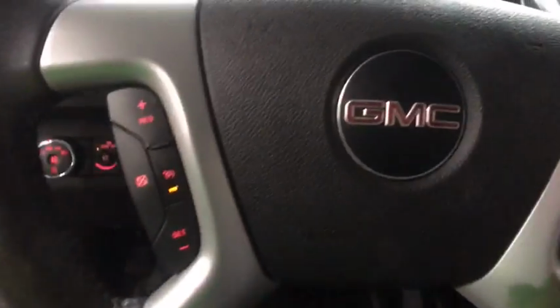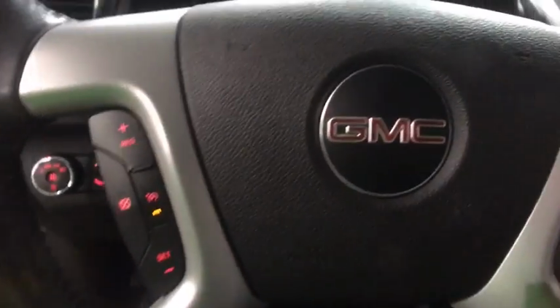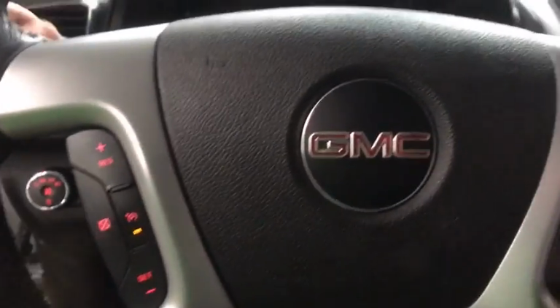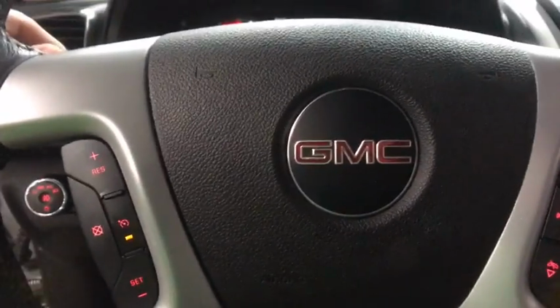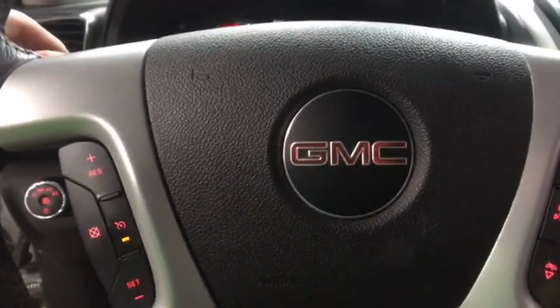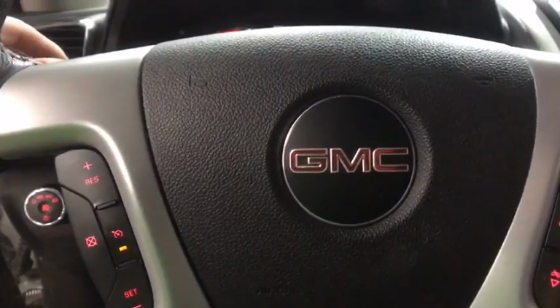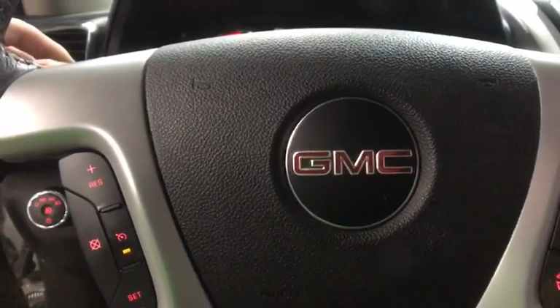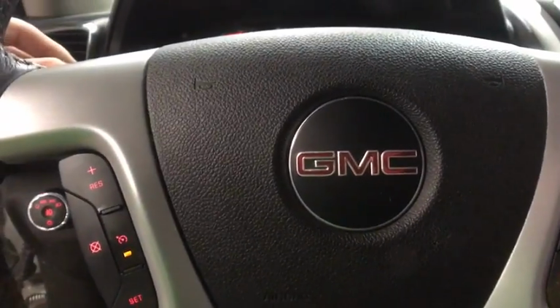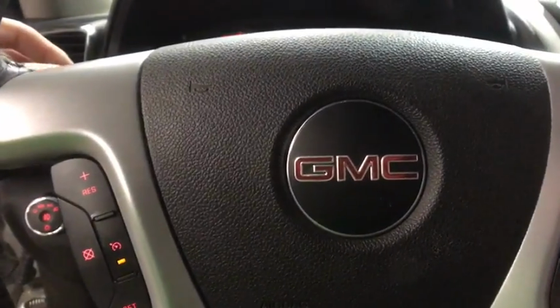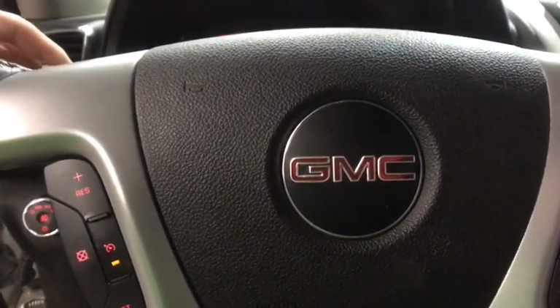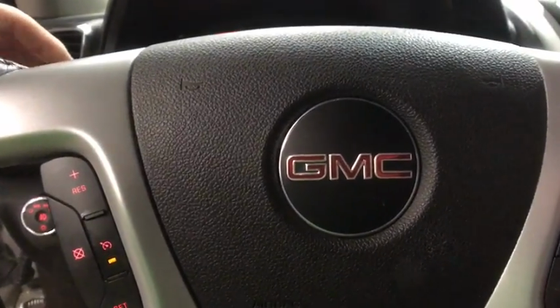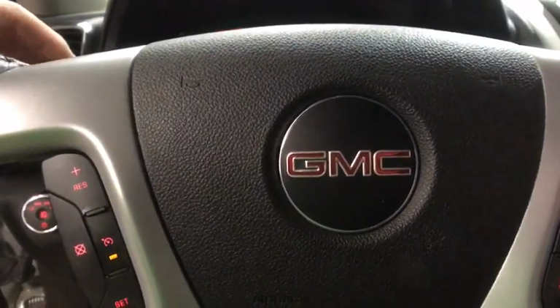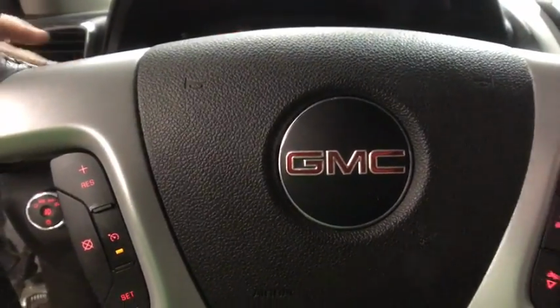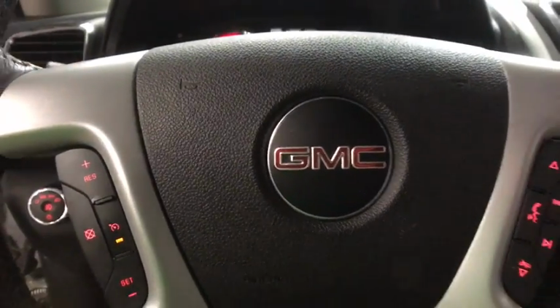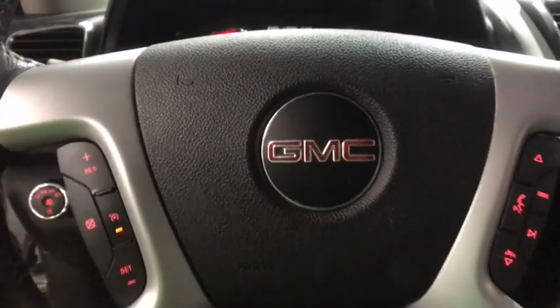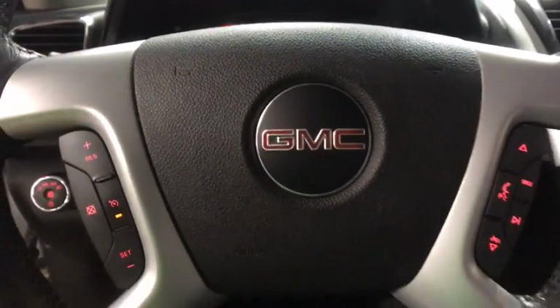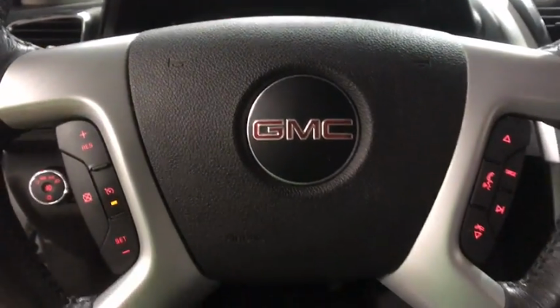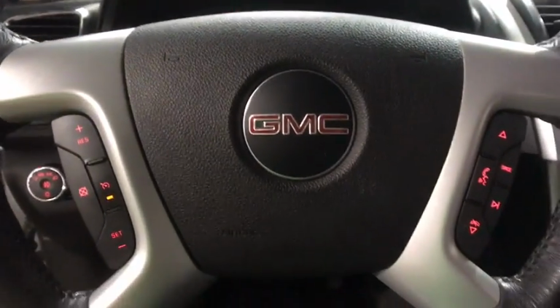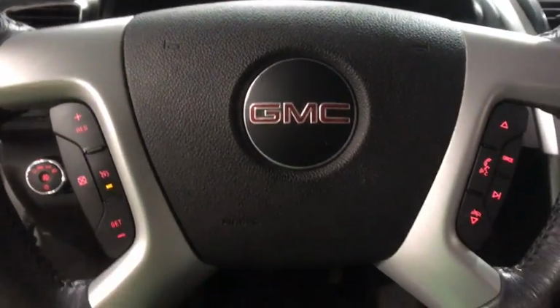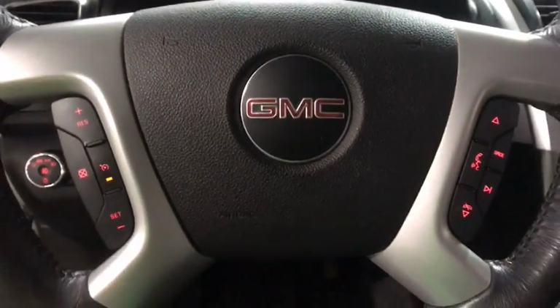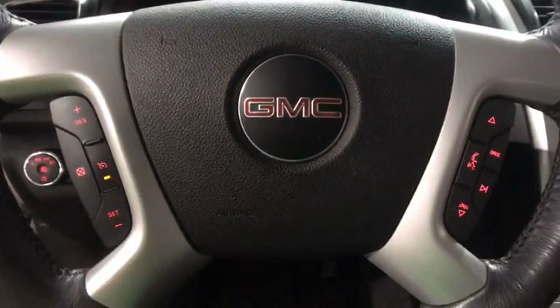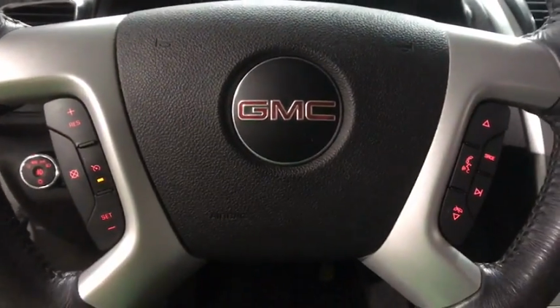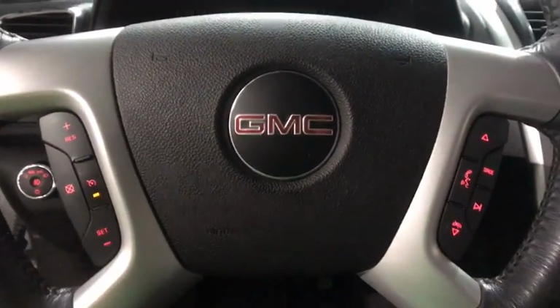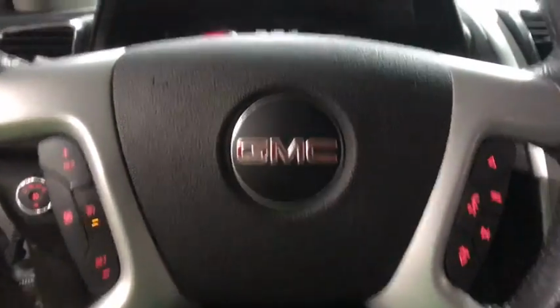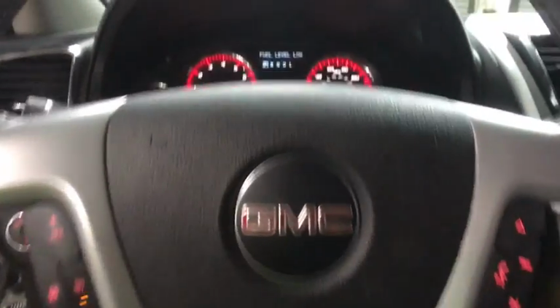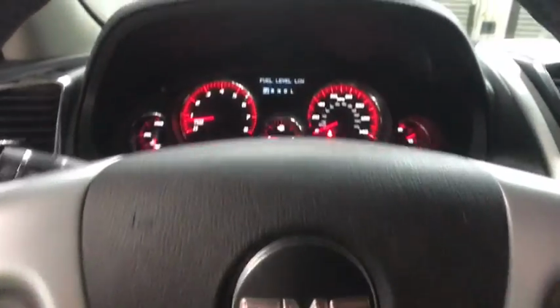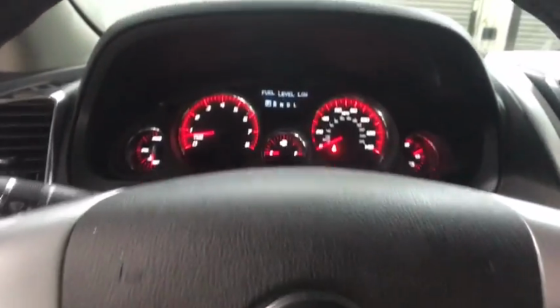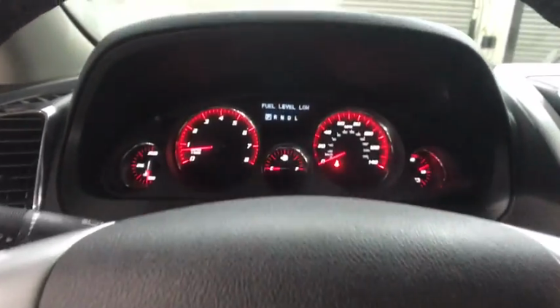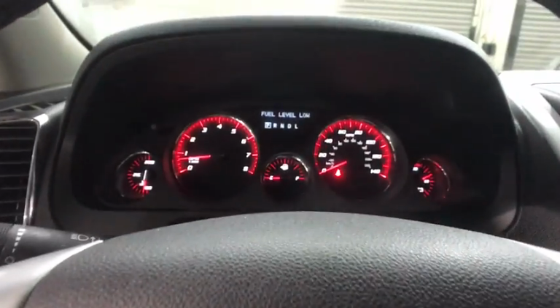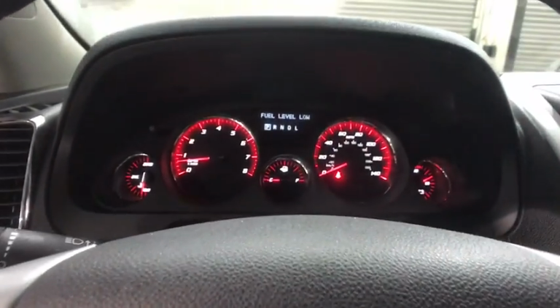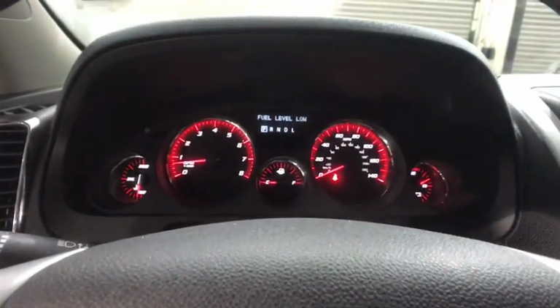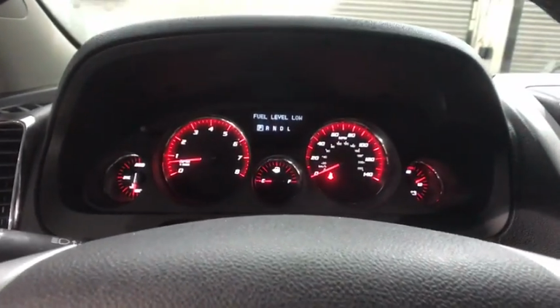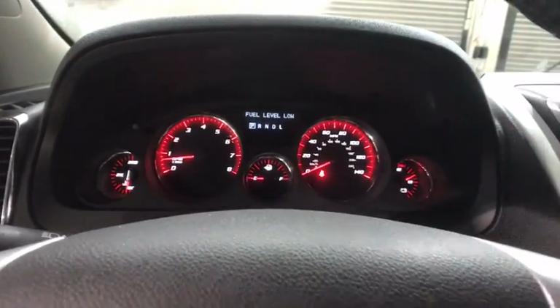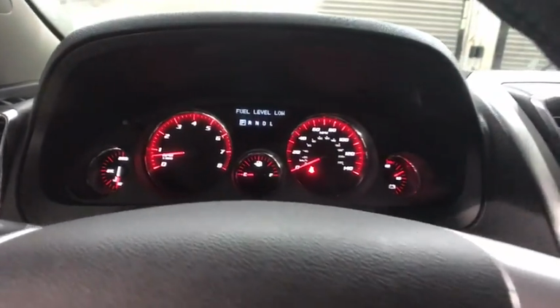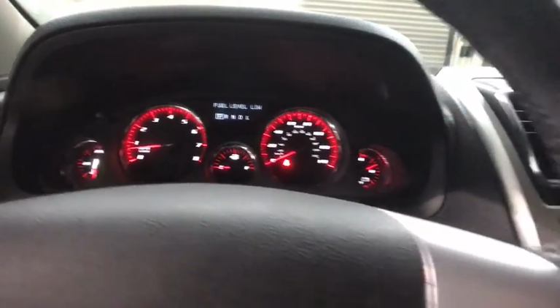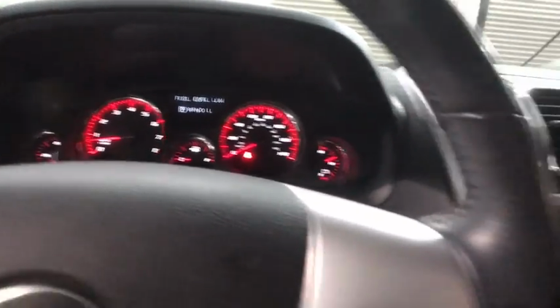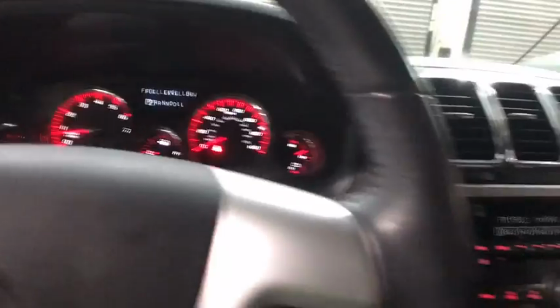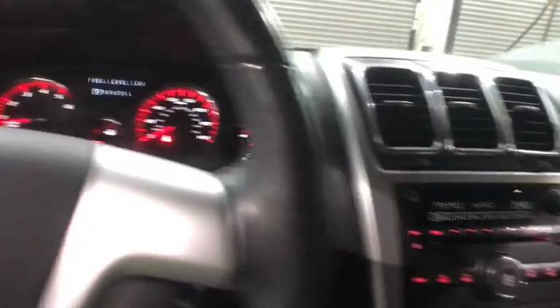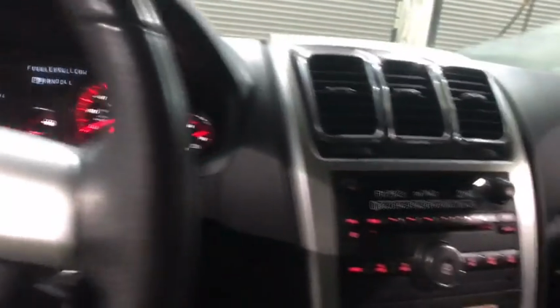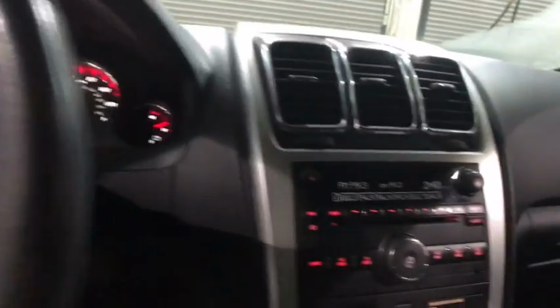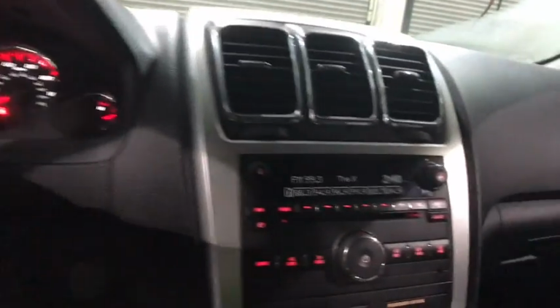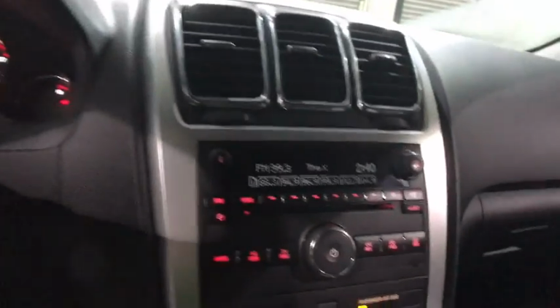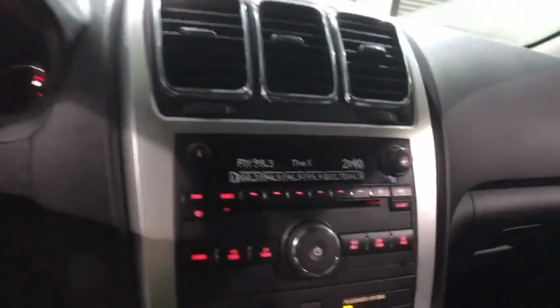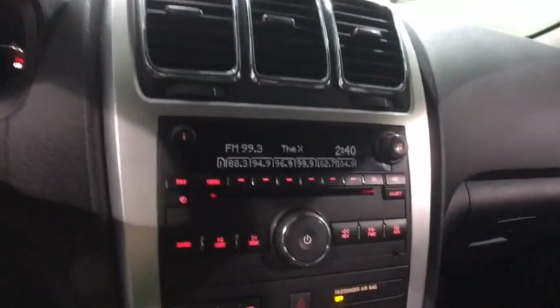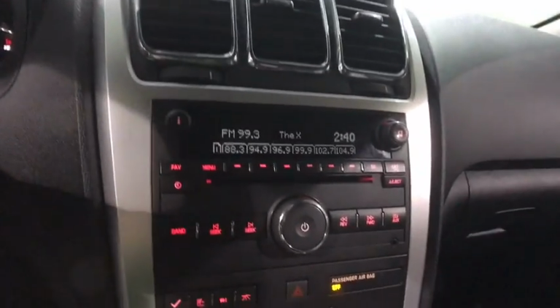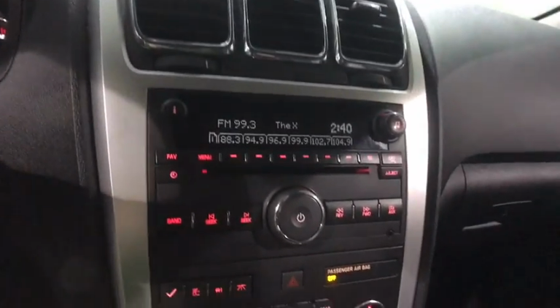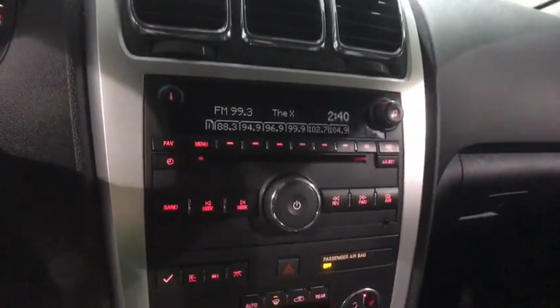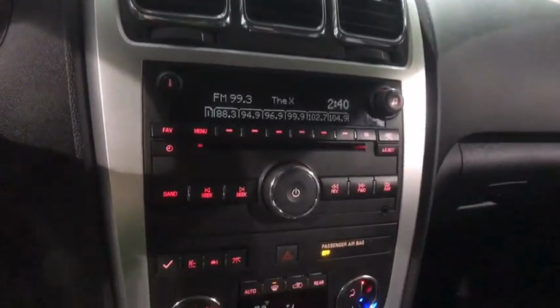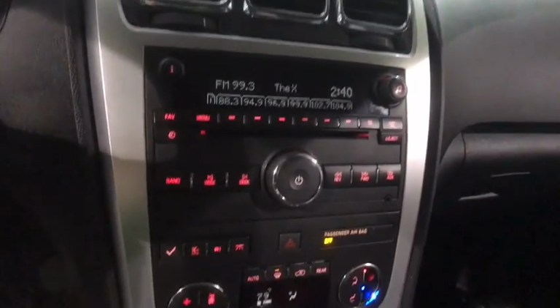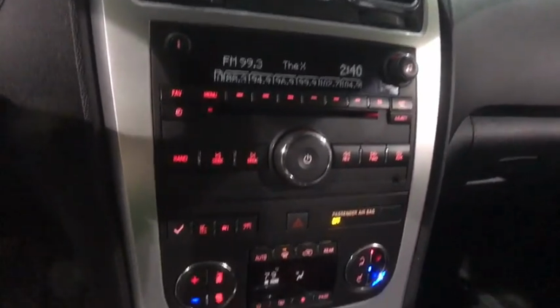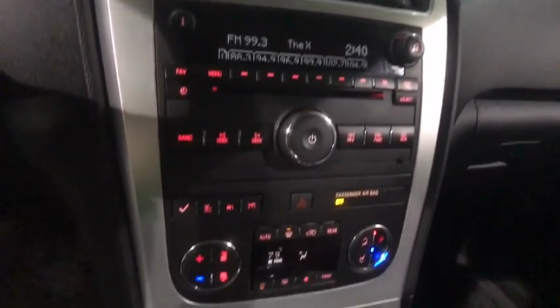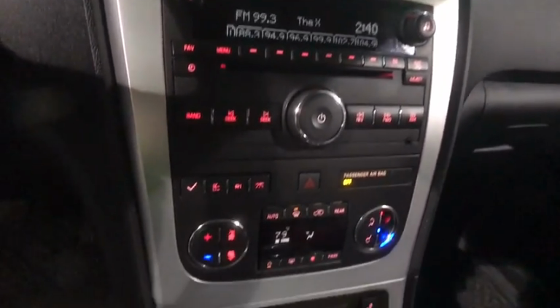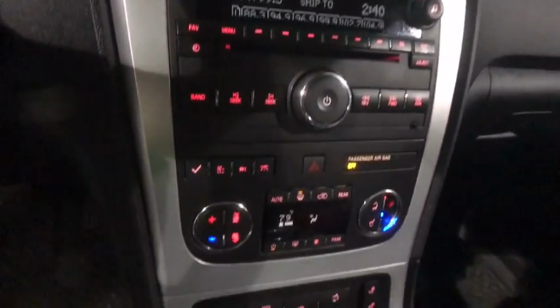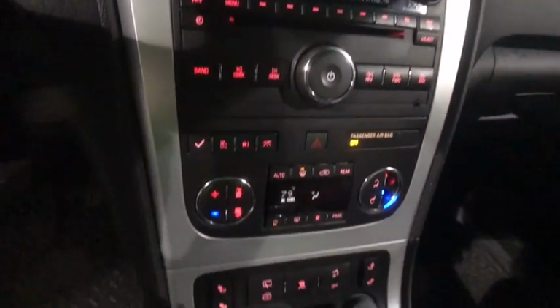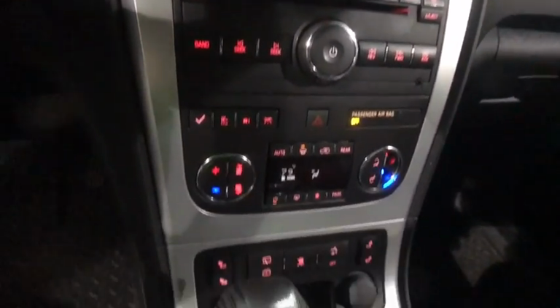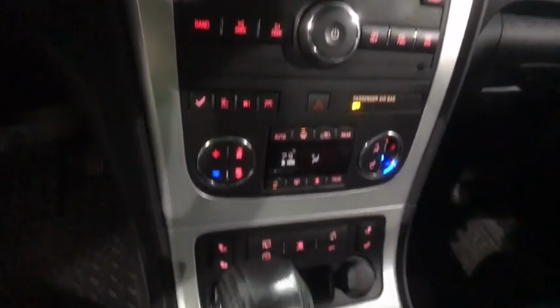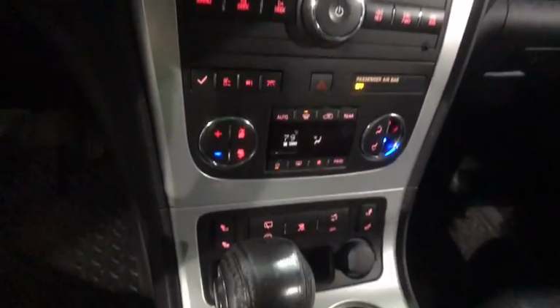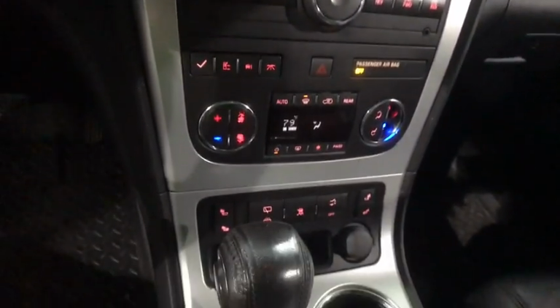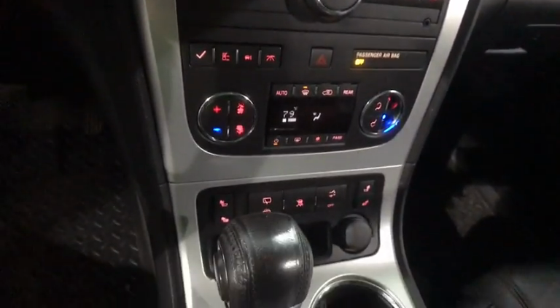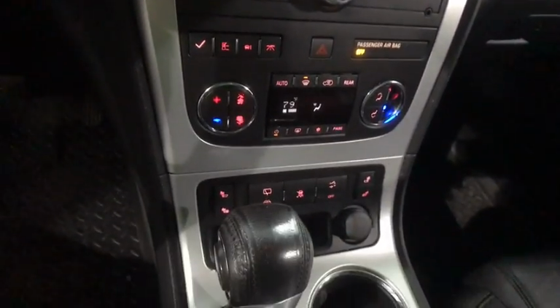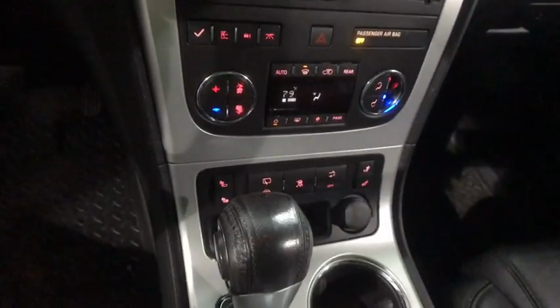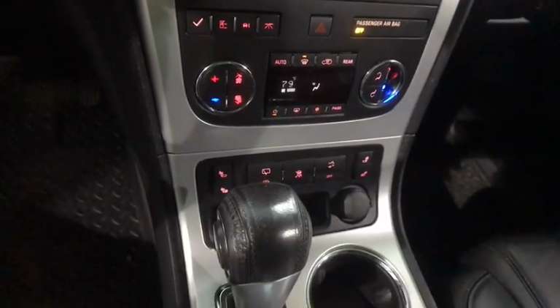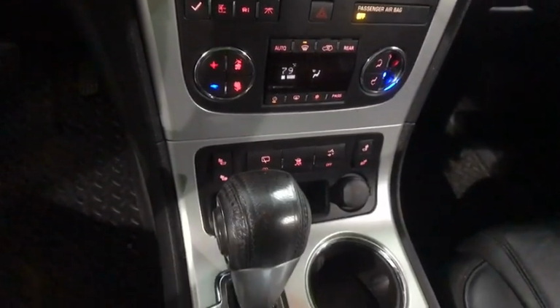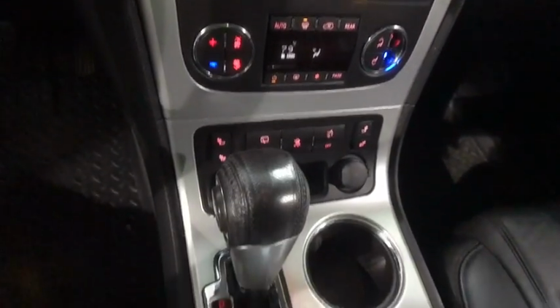power passenger seat, keyless entry, traction control, heated seats, dual airbags, leather-wrapped steering wheel,